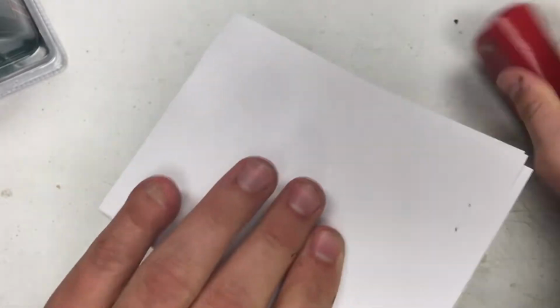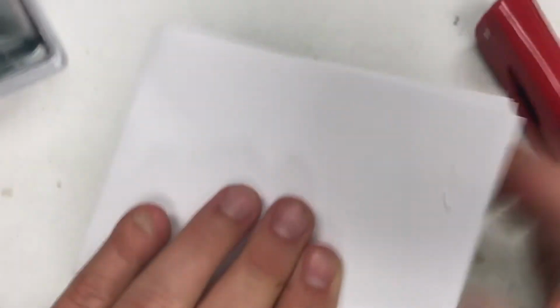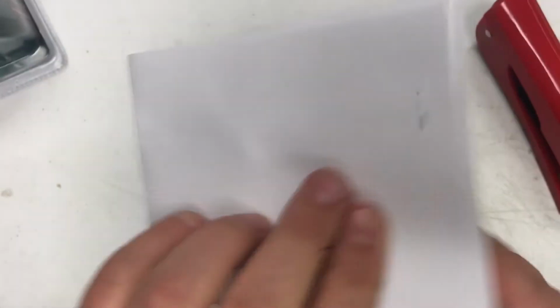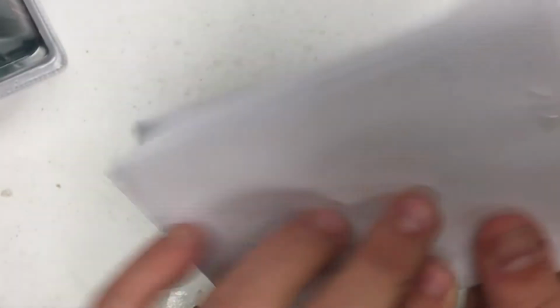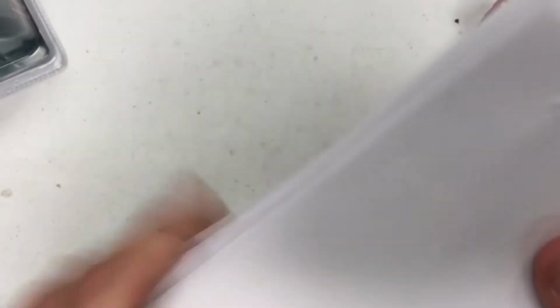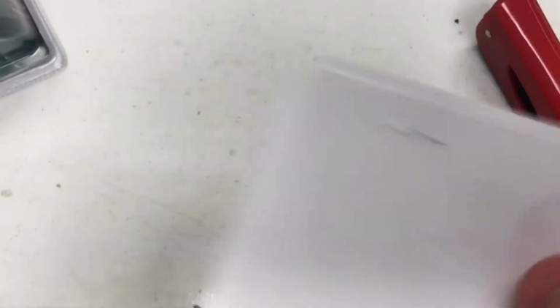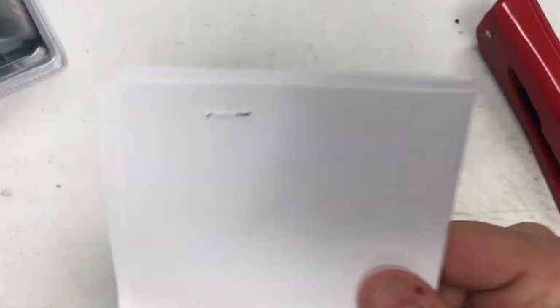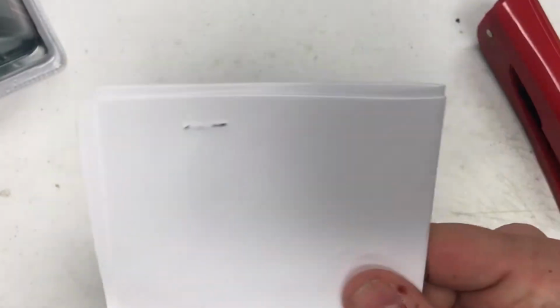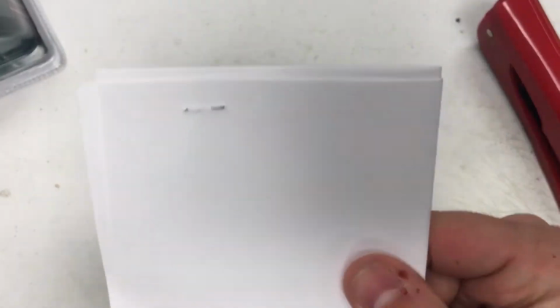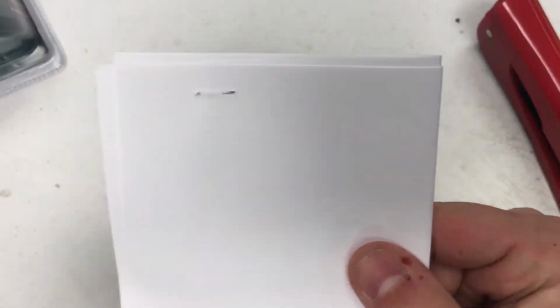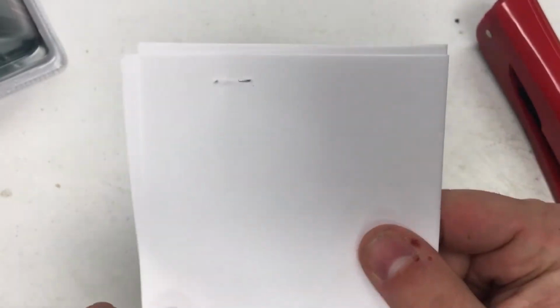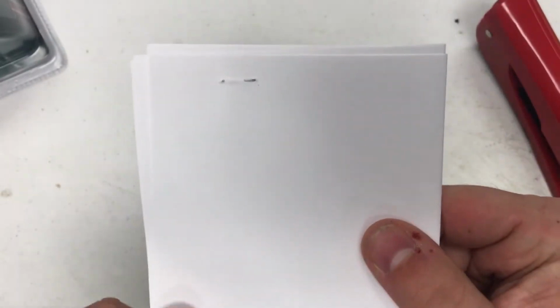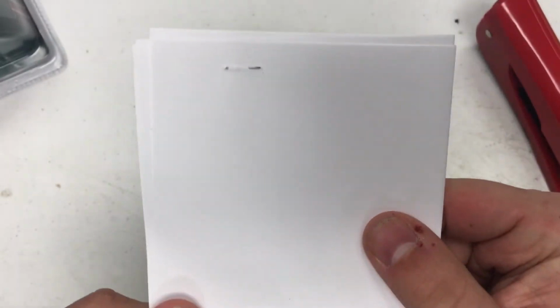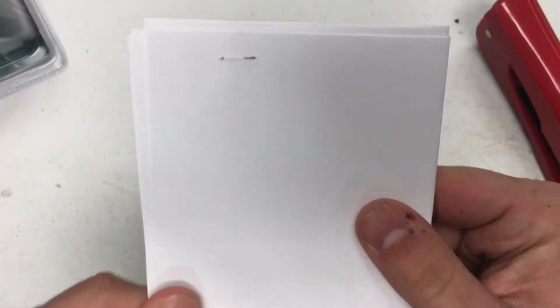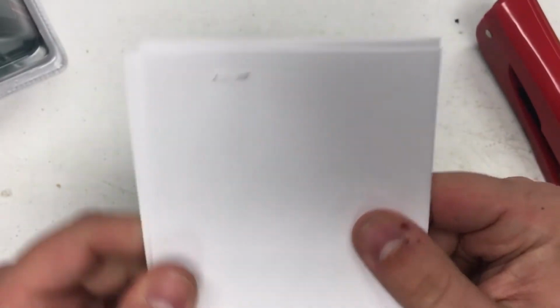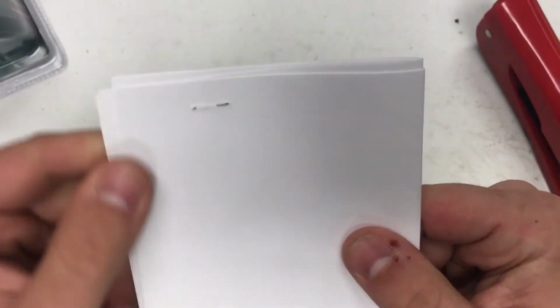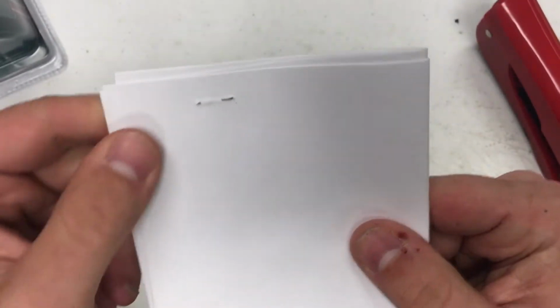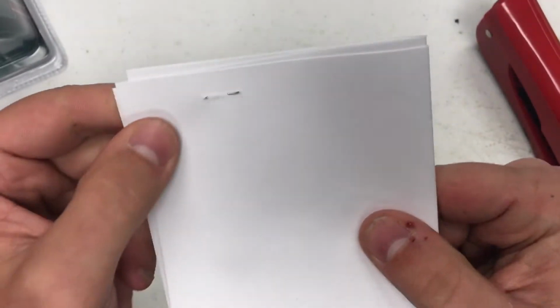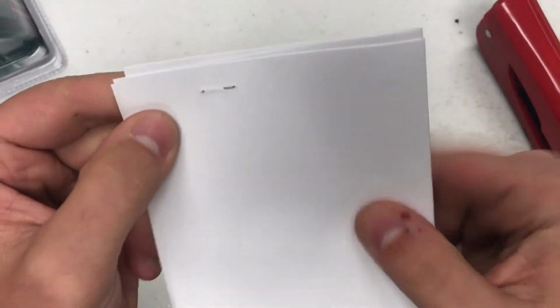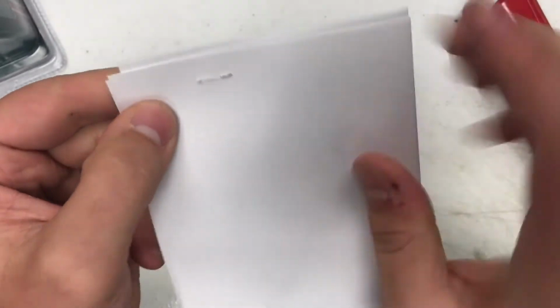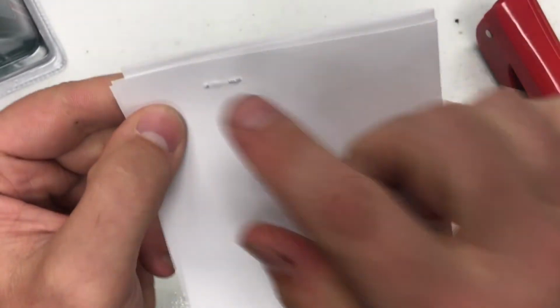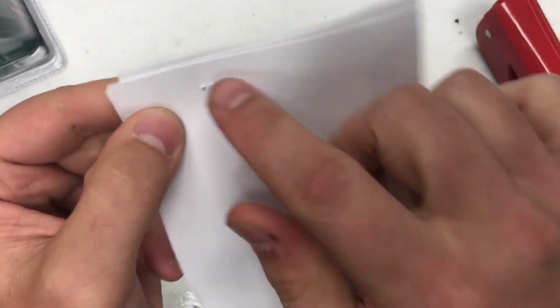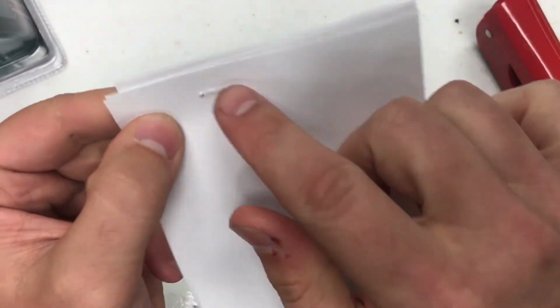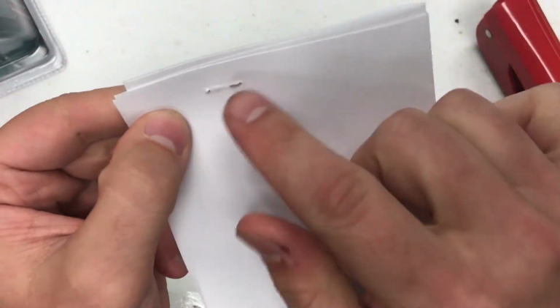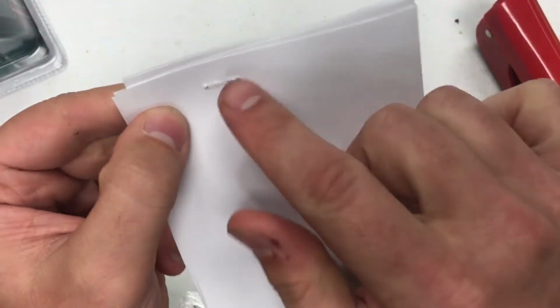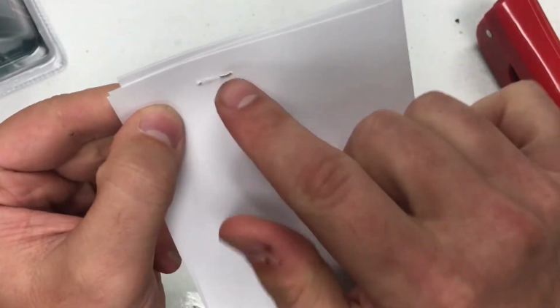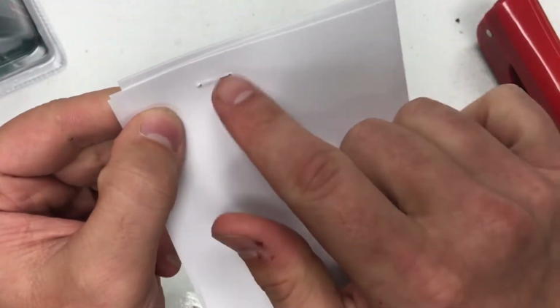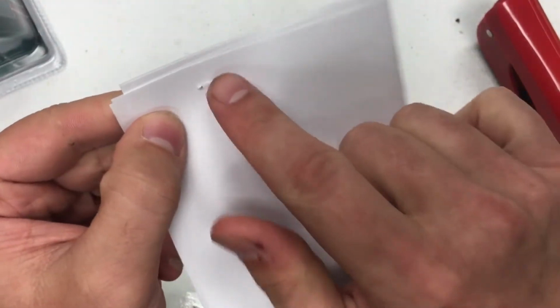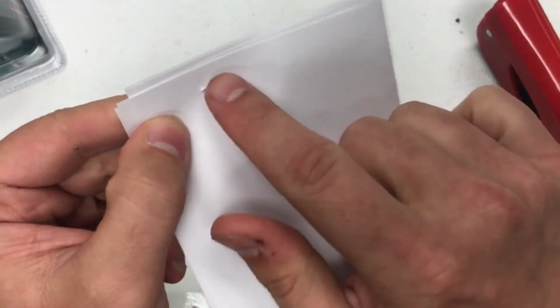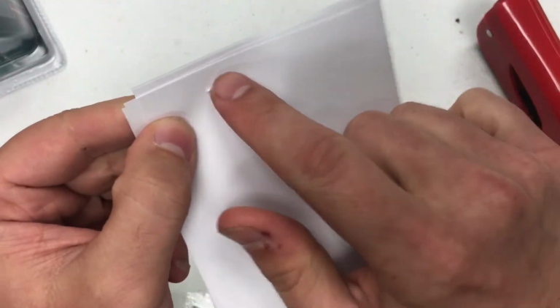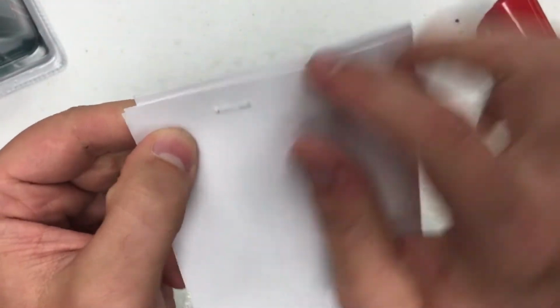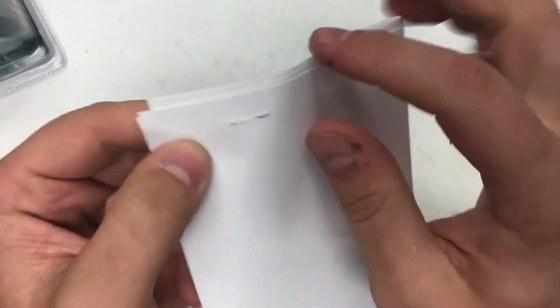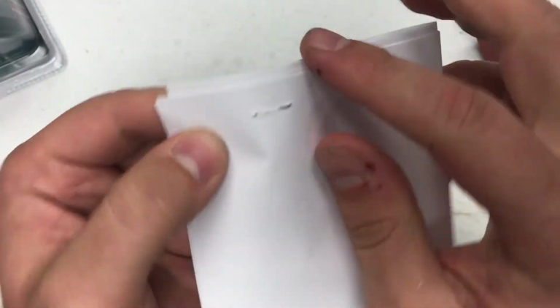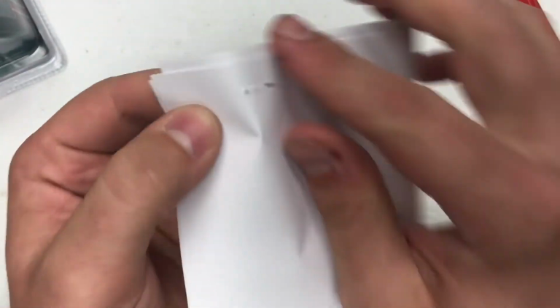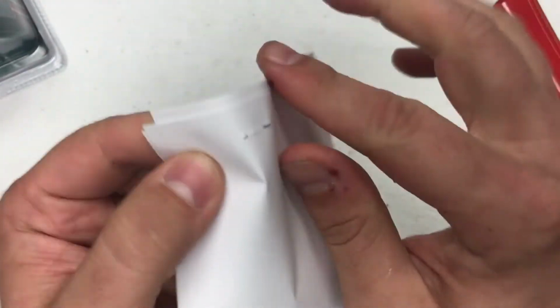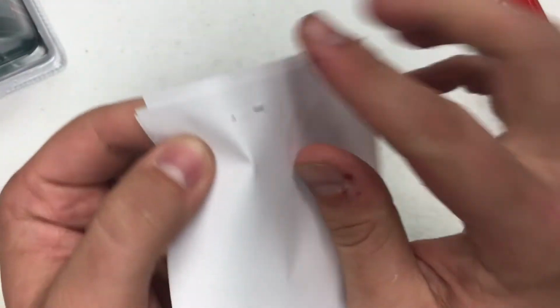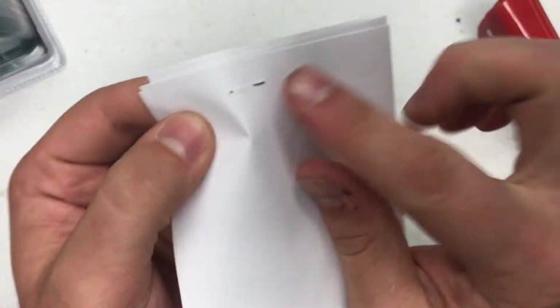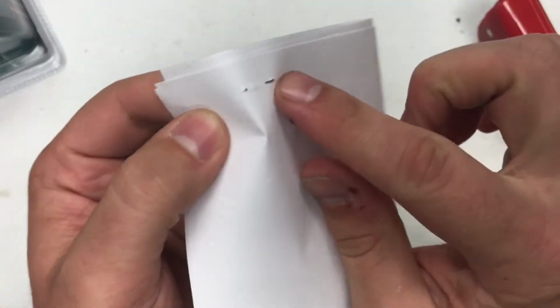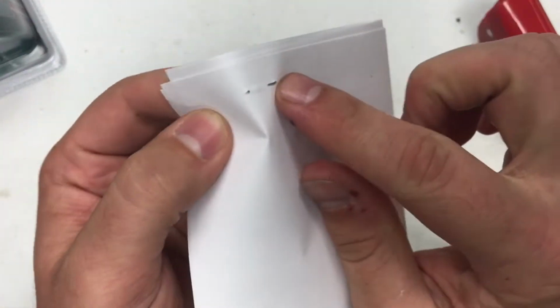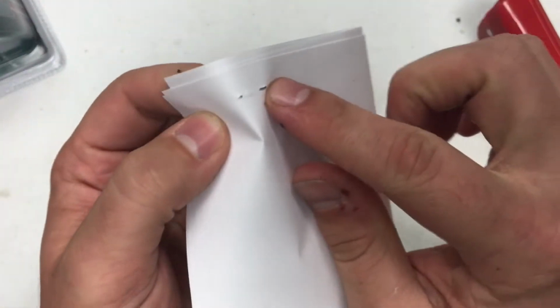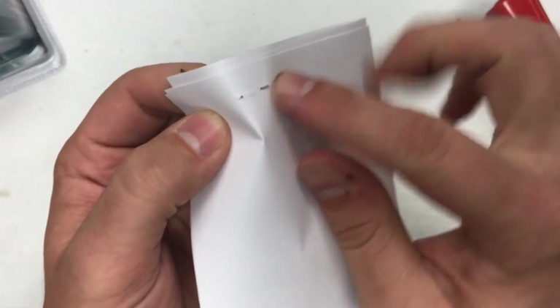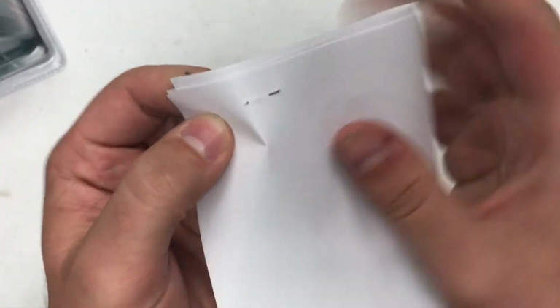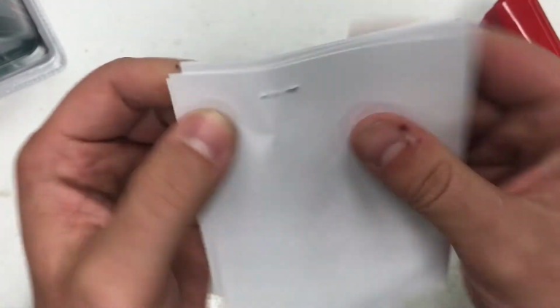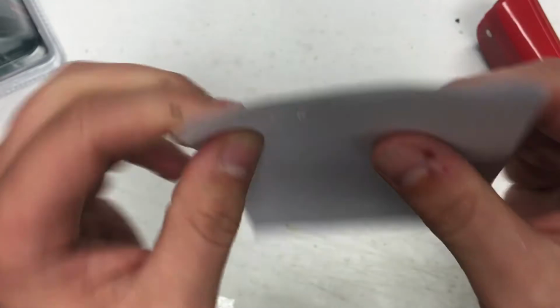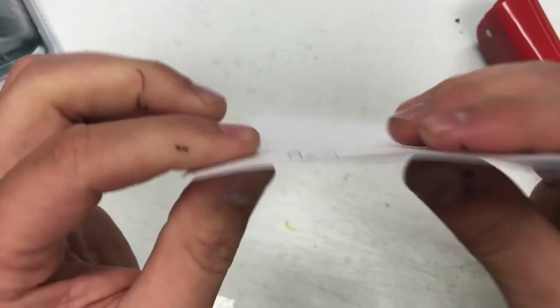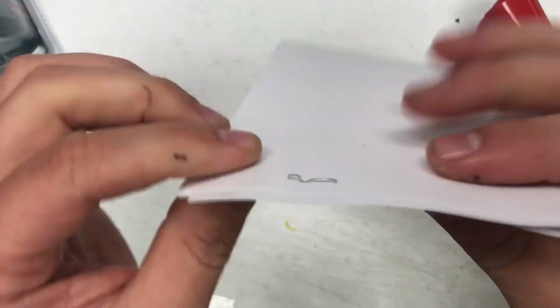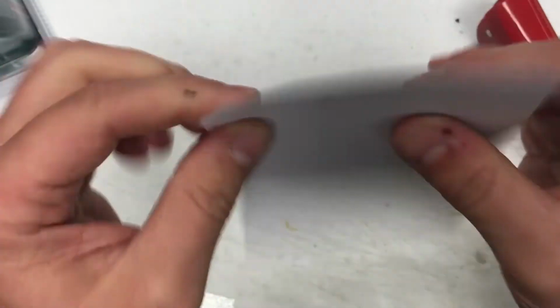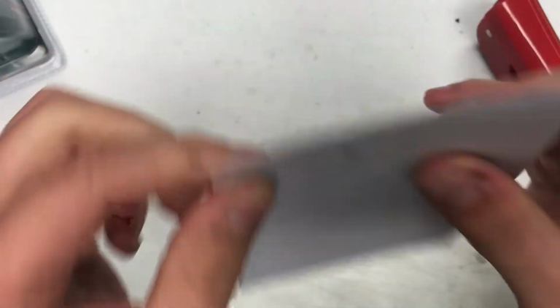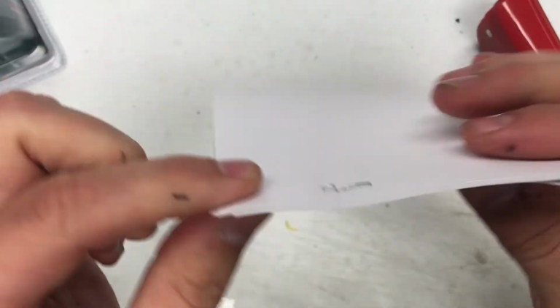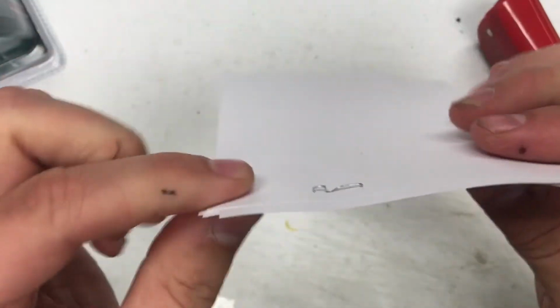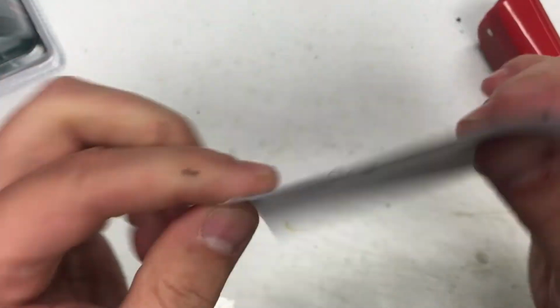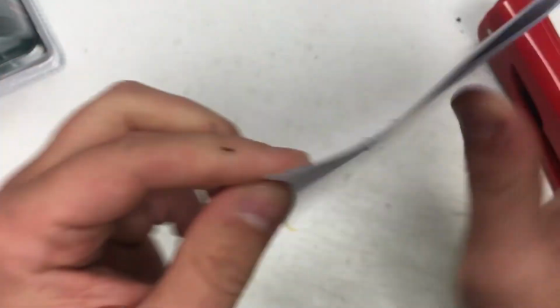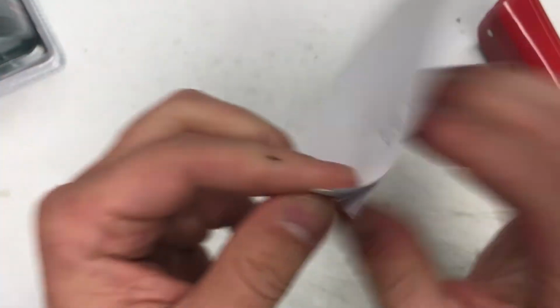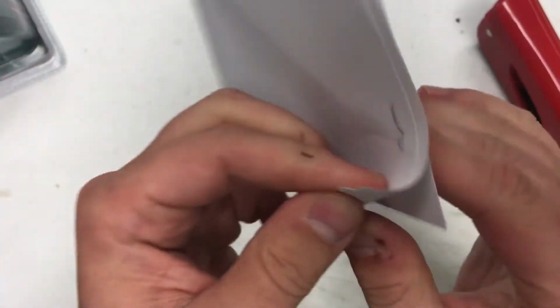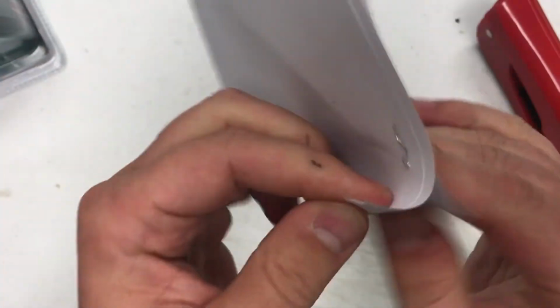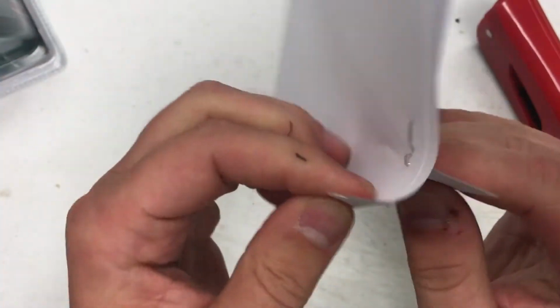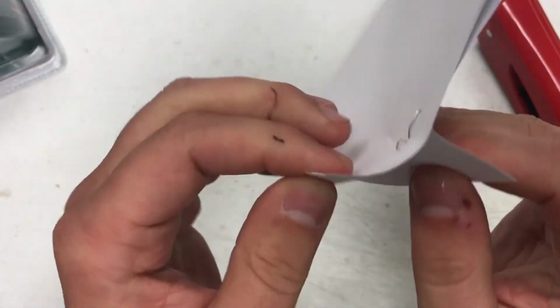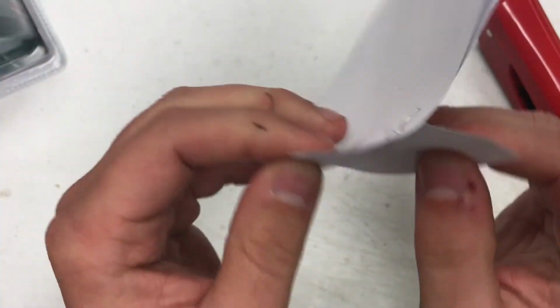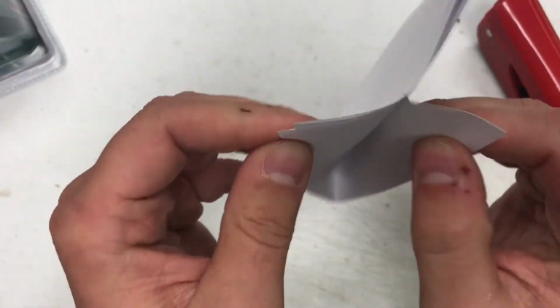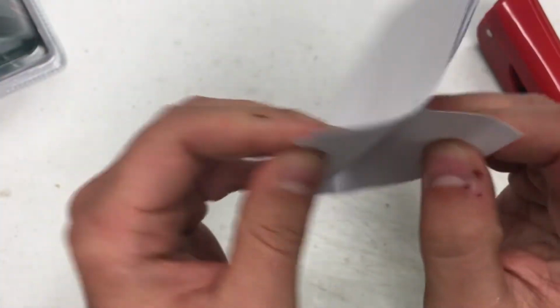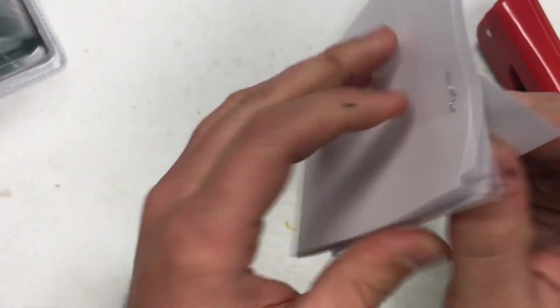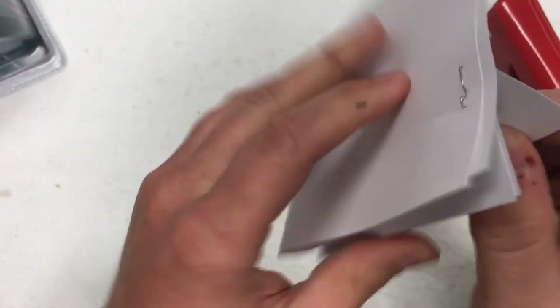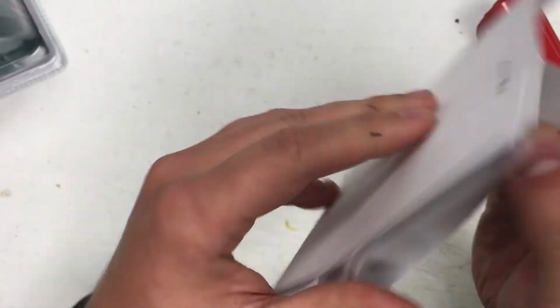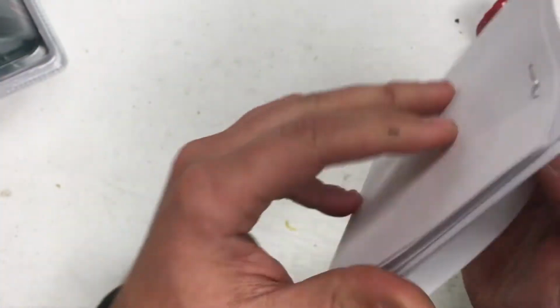And you see that? That's not a good staple. It's barely through. The penetration — I bet it only penetrates two sheets.